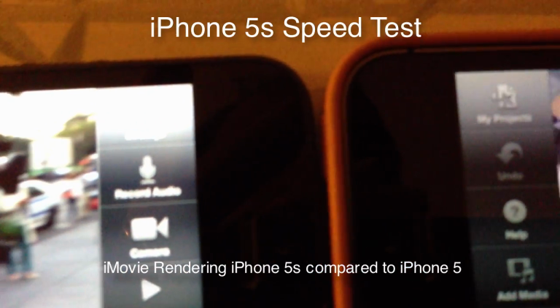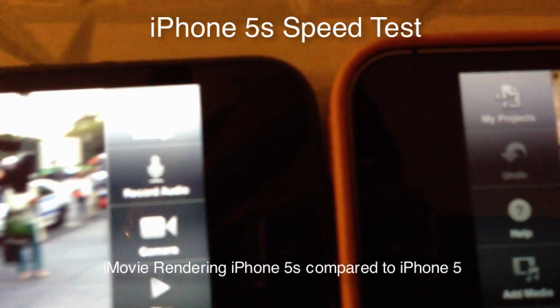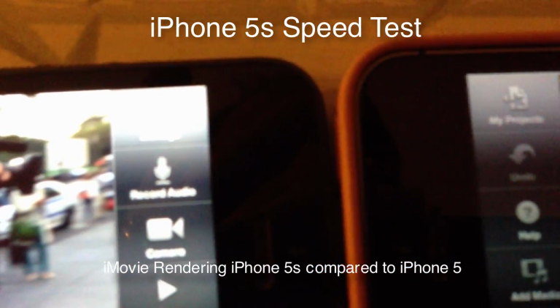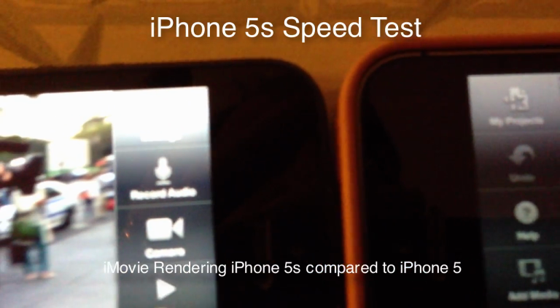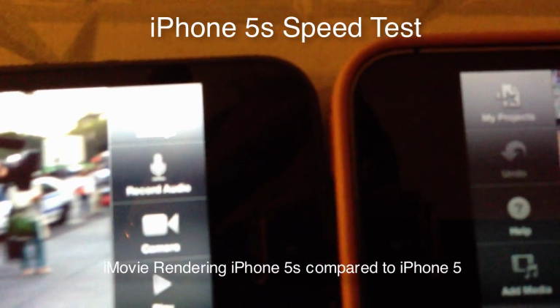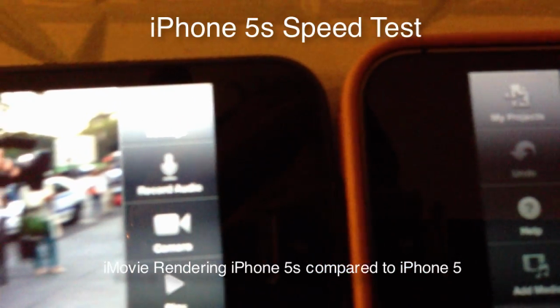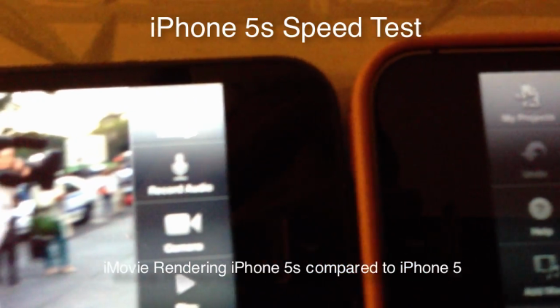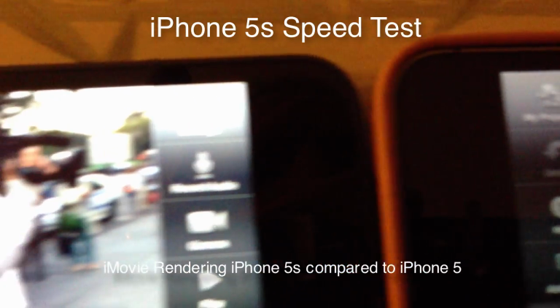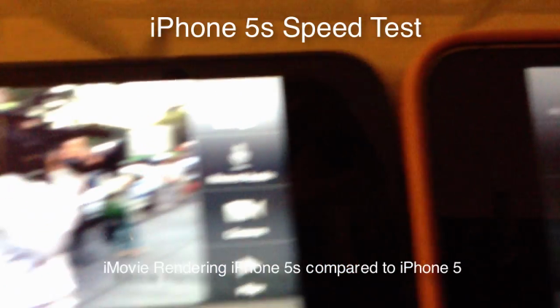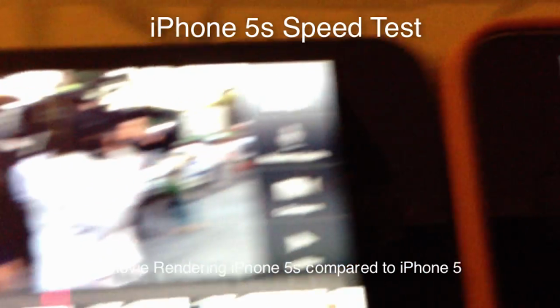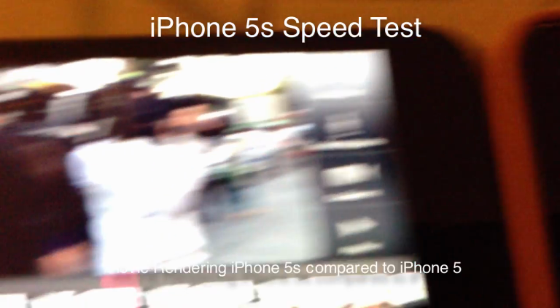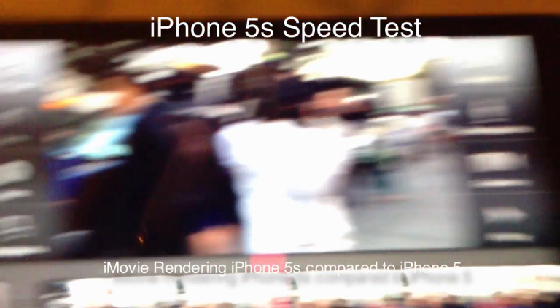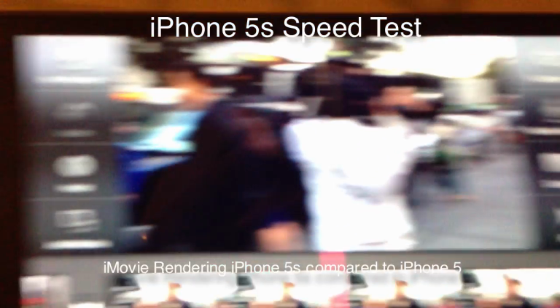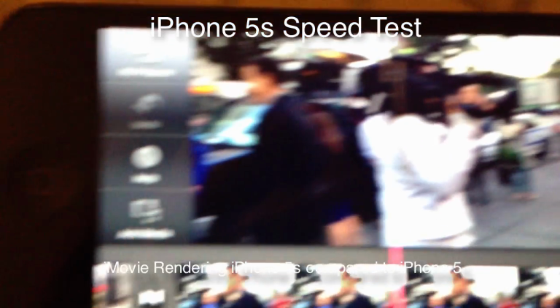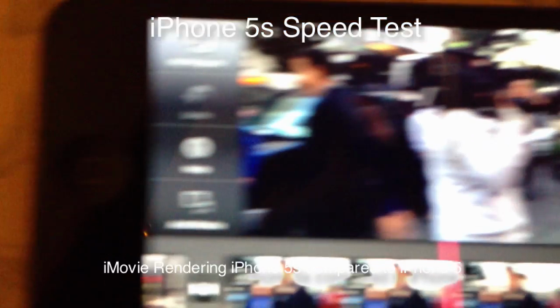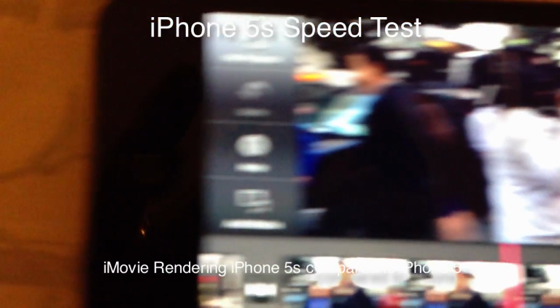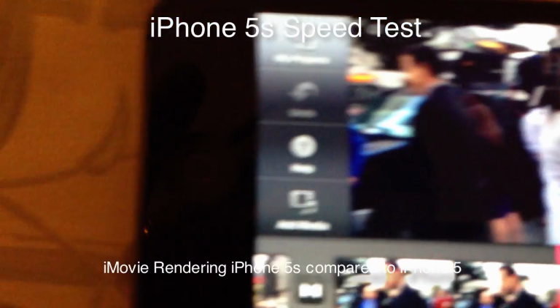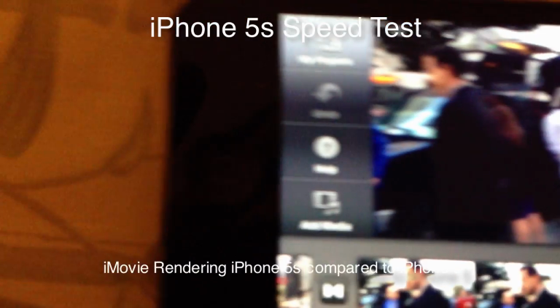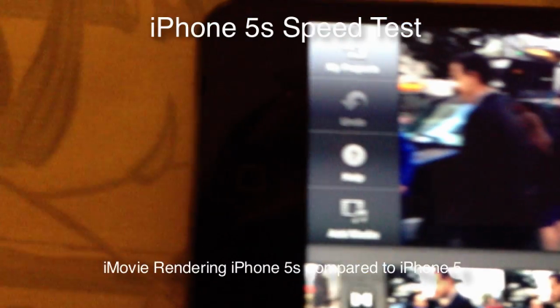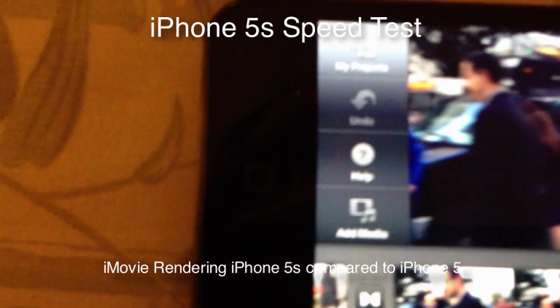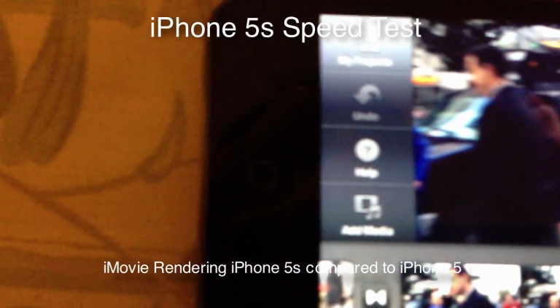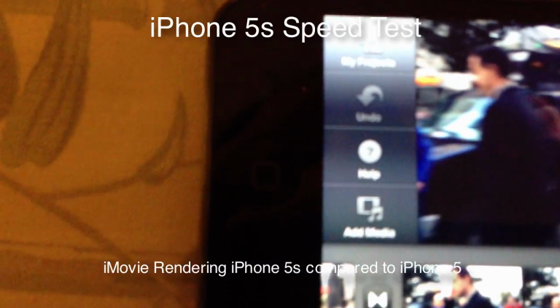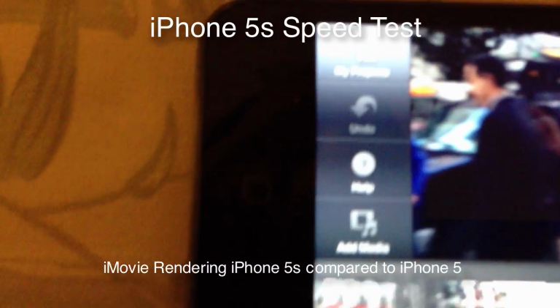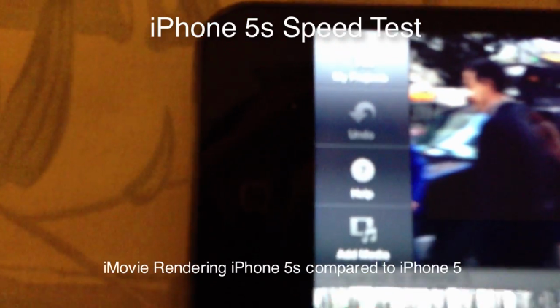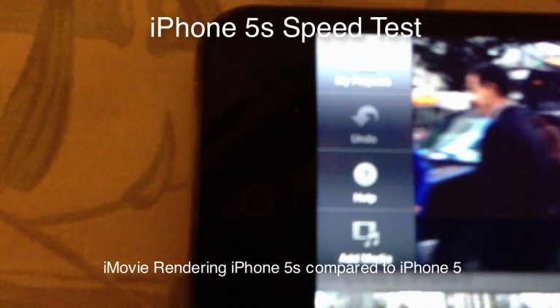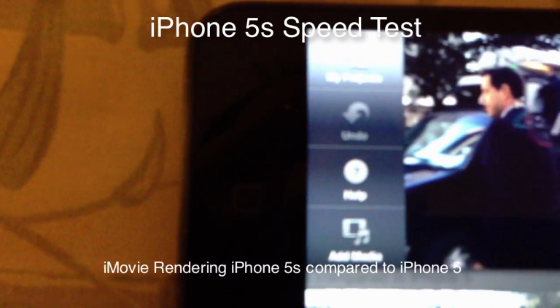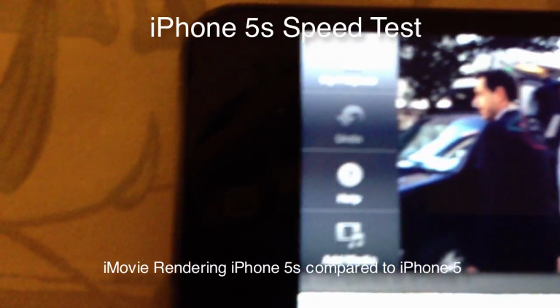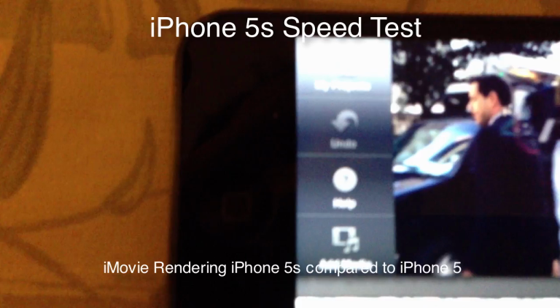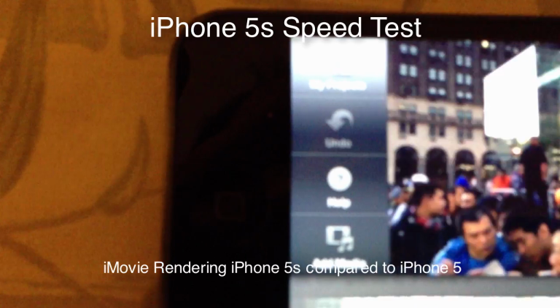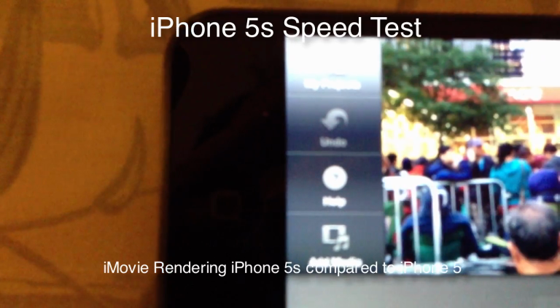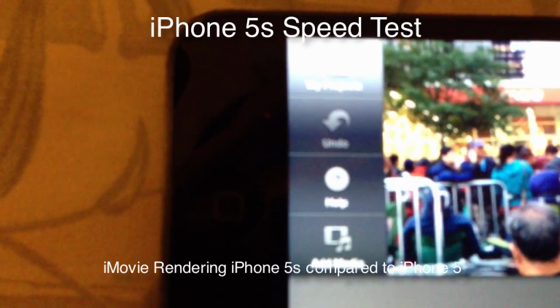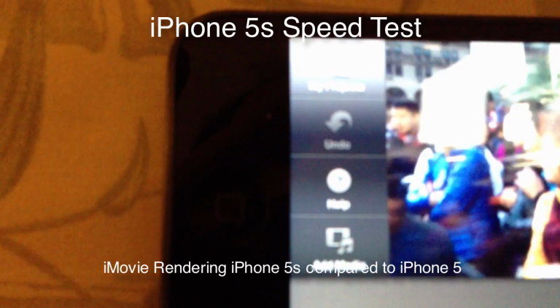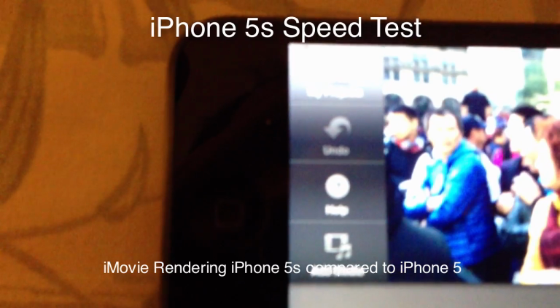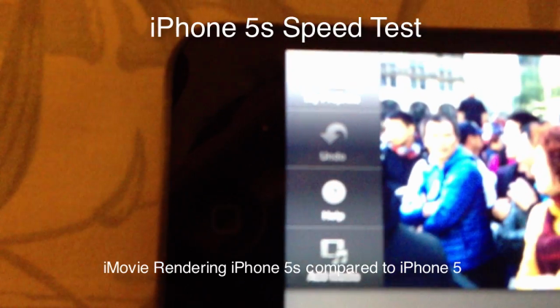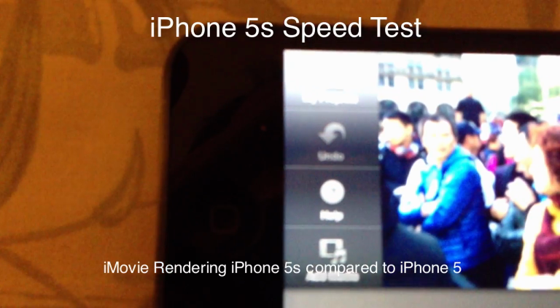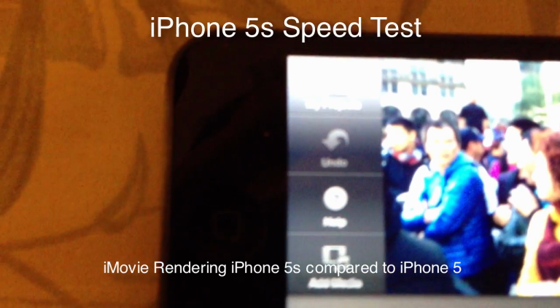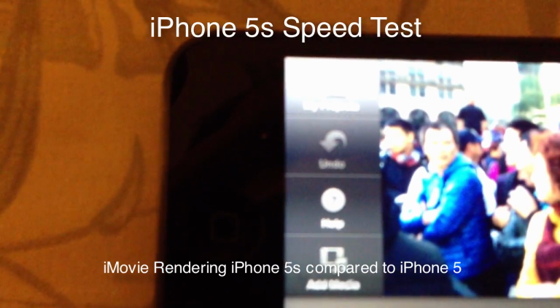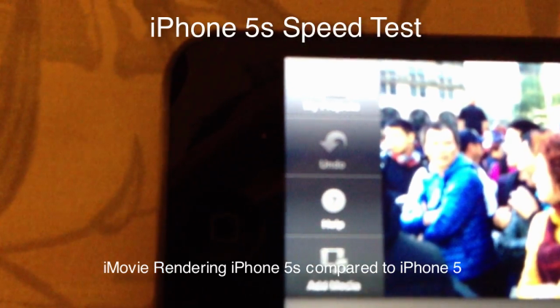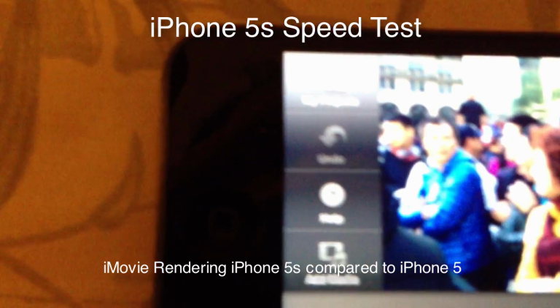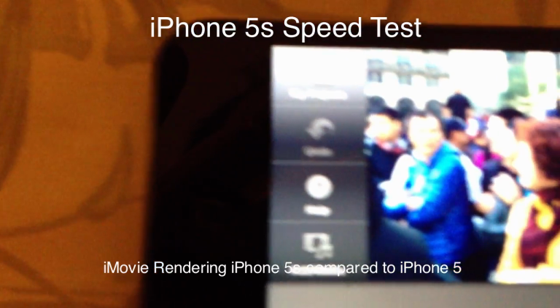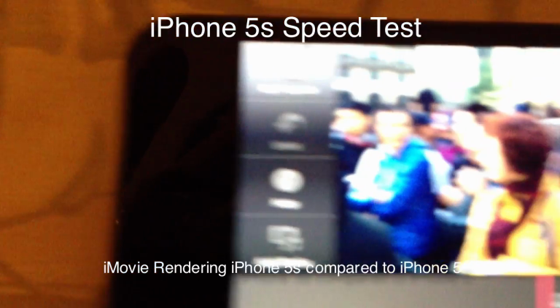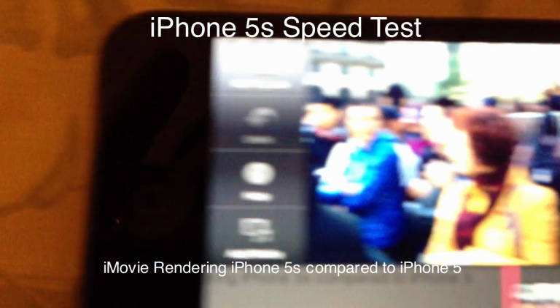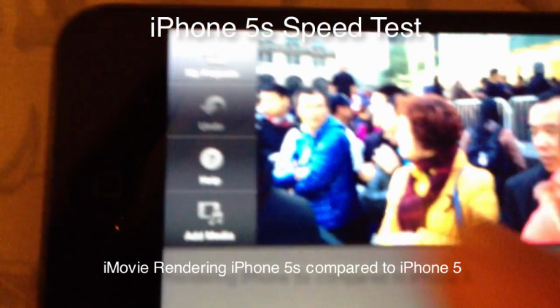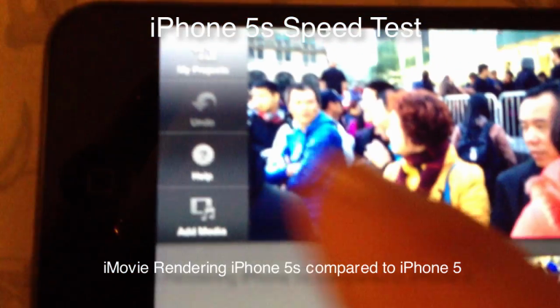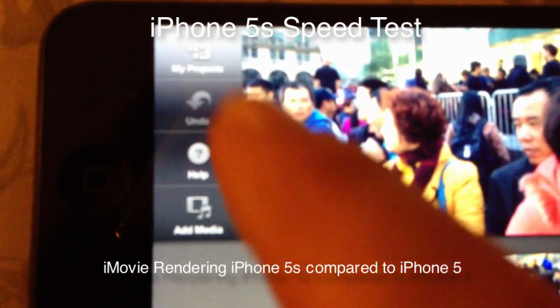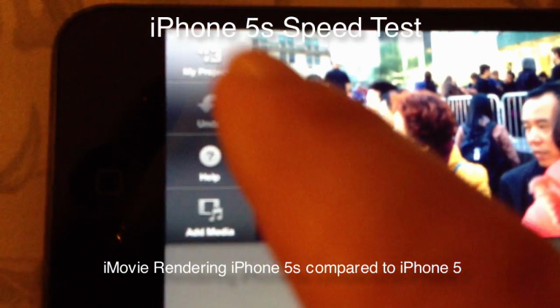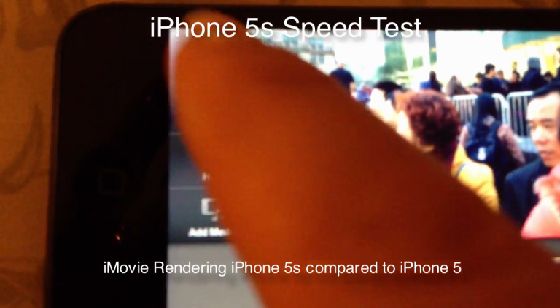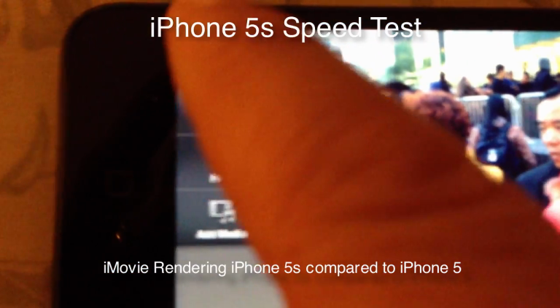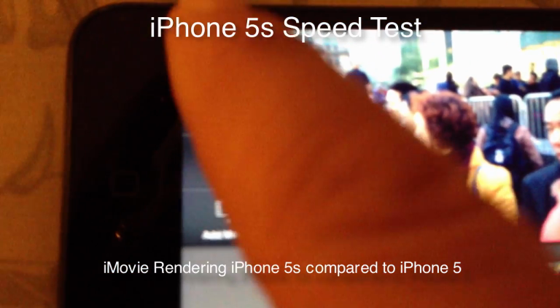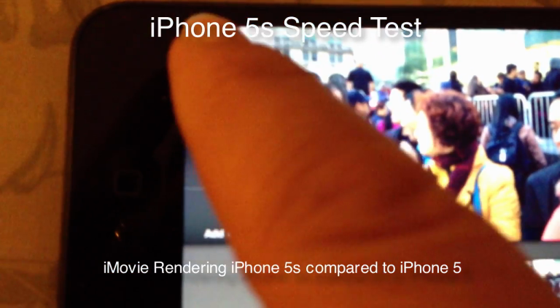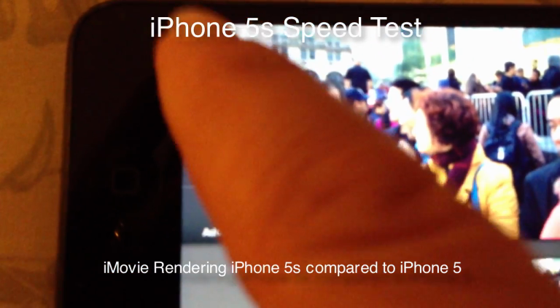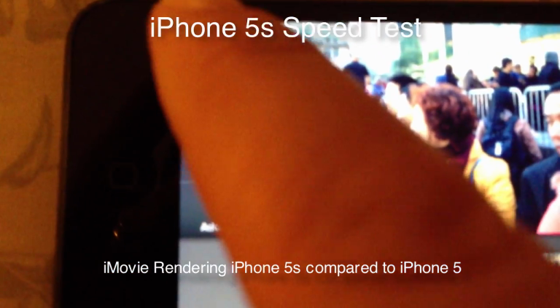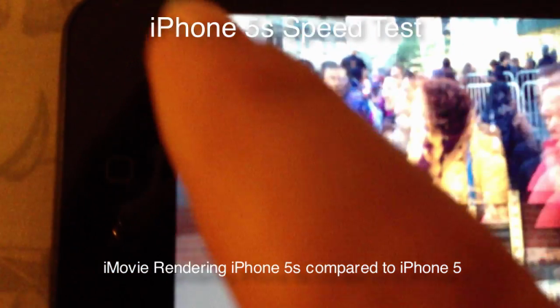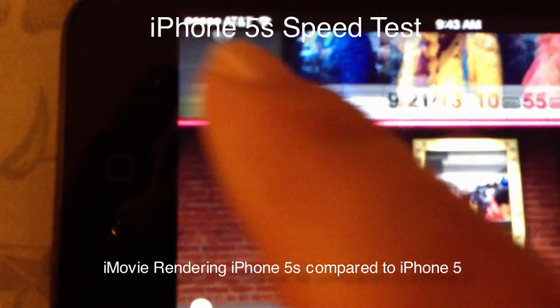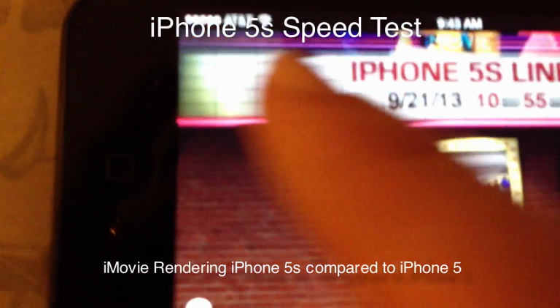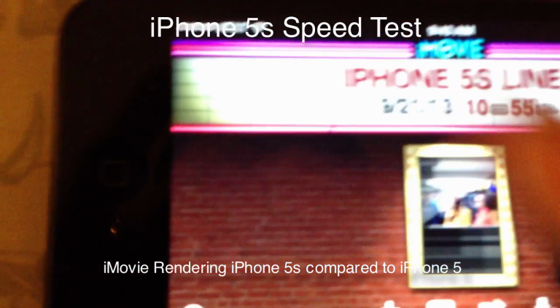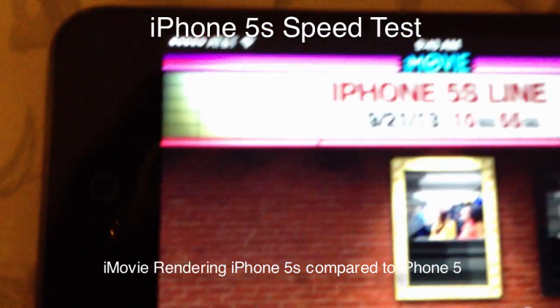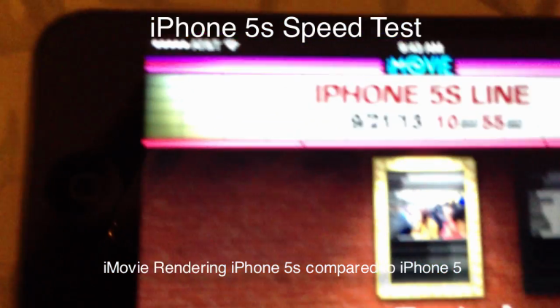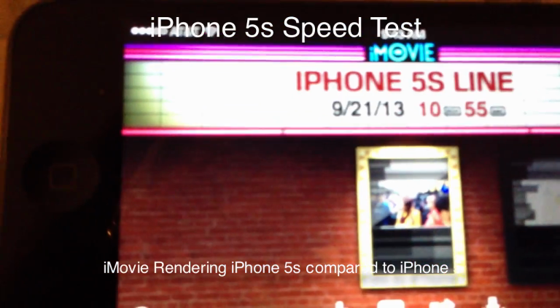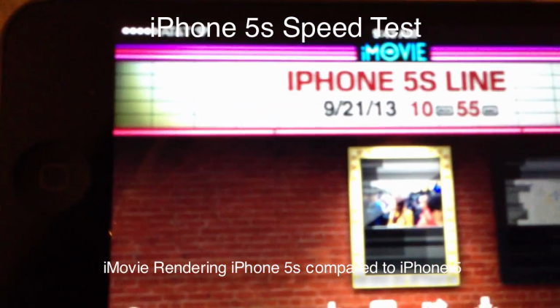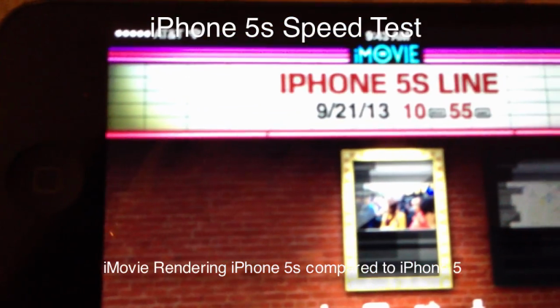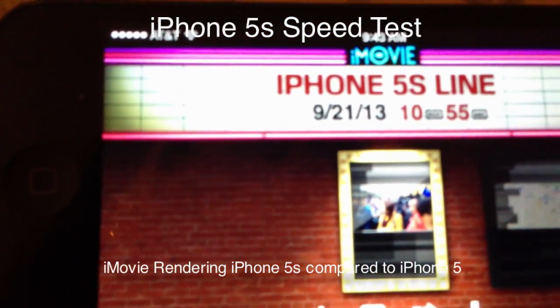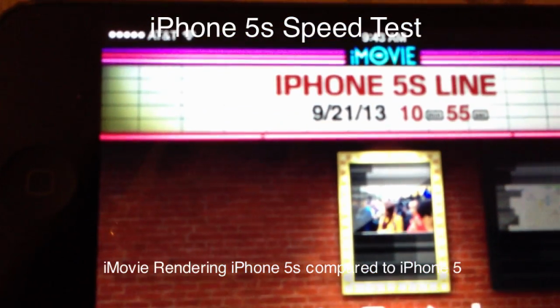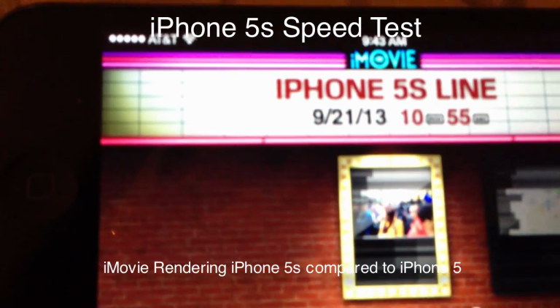What I'm doing is a test to see which can render faster, because the iPhone 5s has a much faster processor.